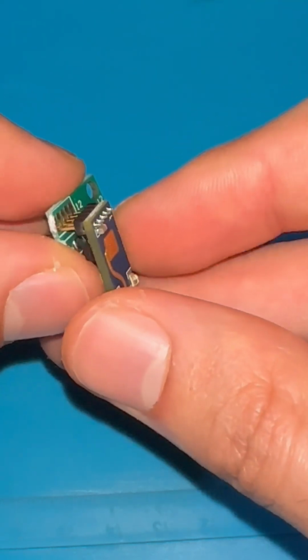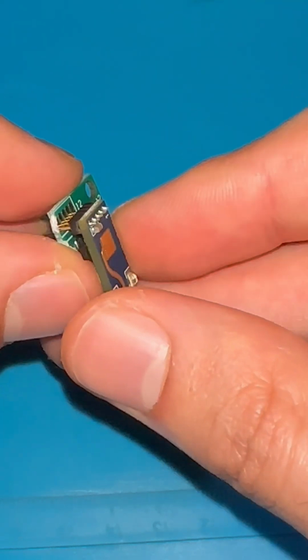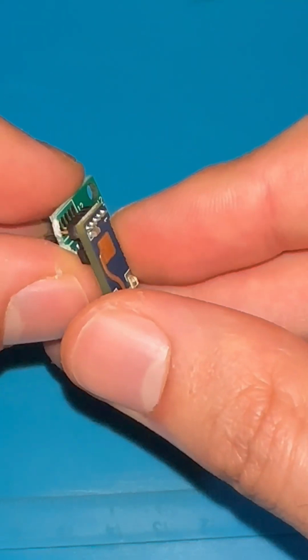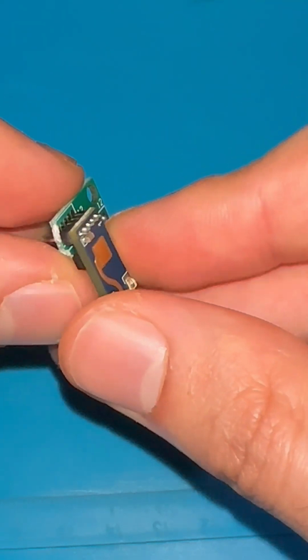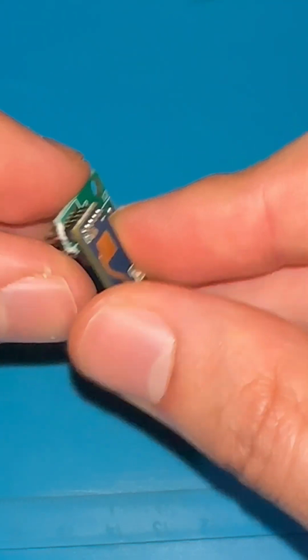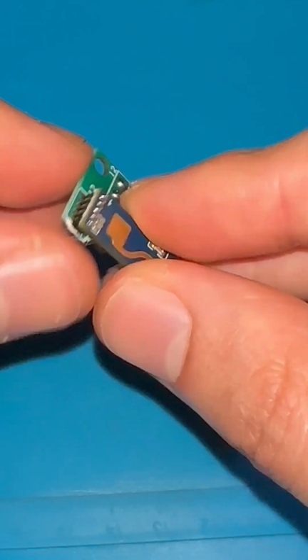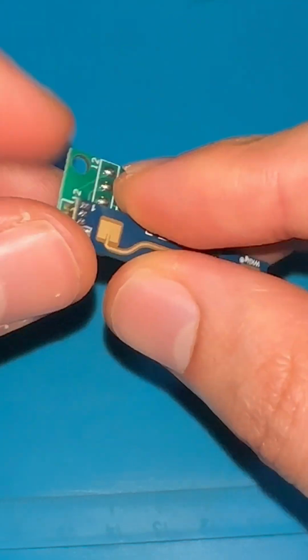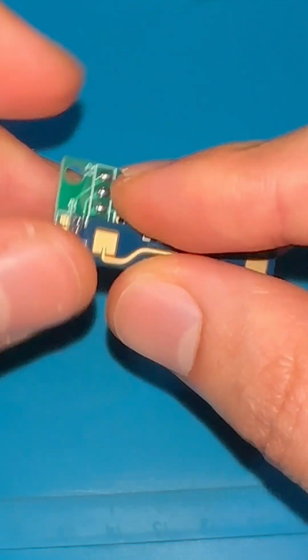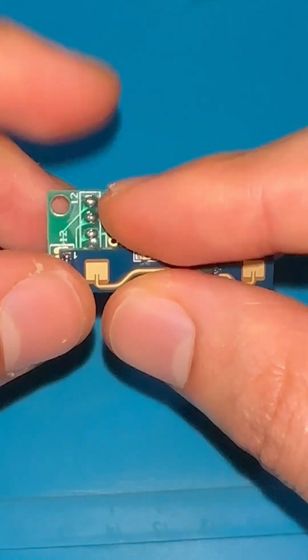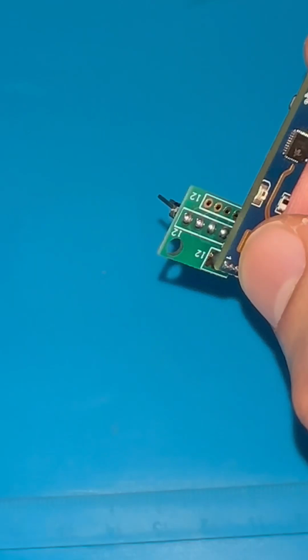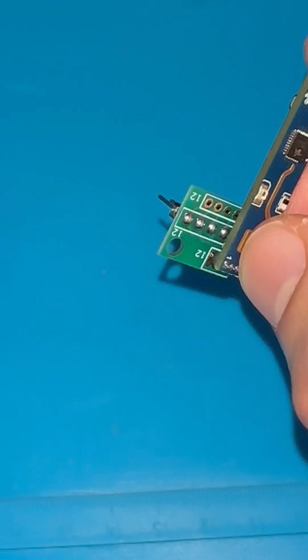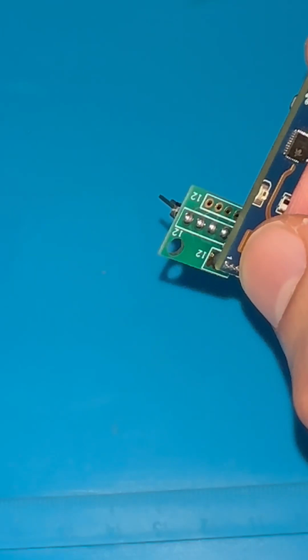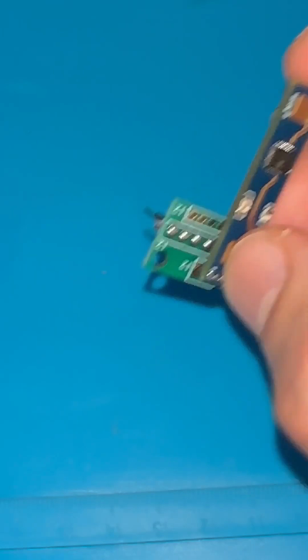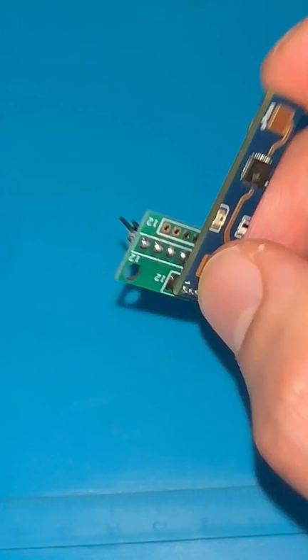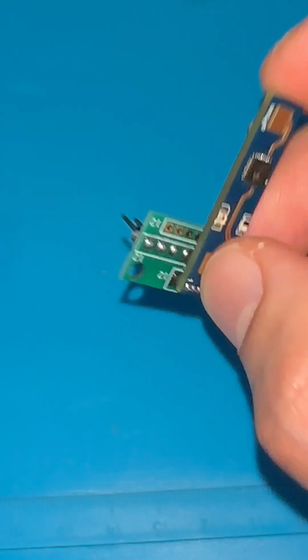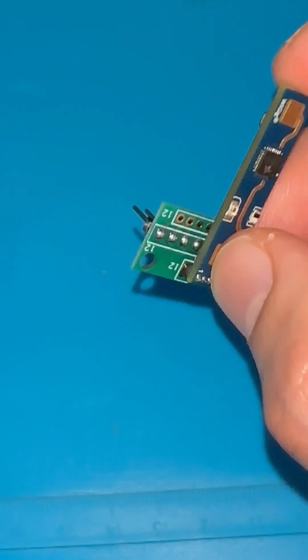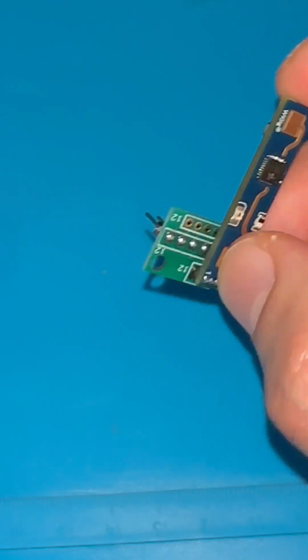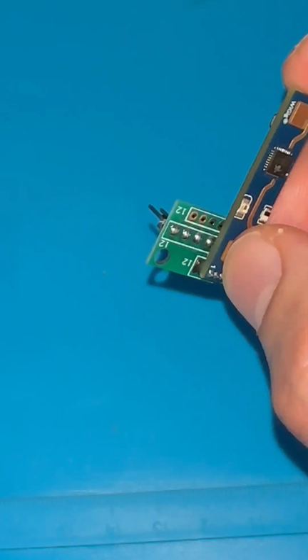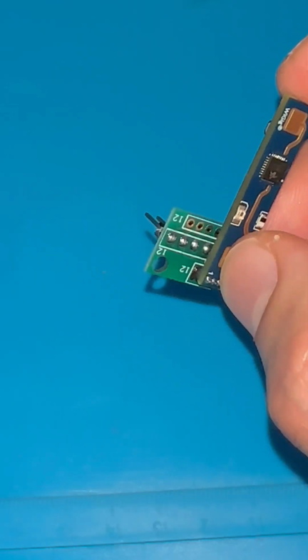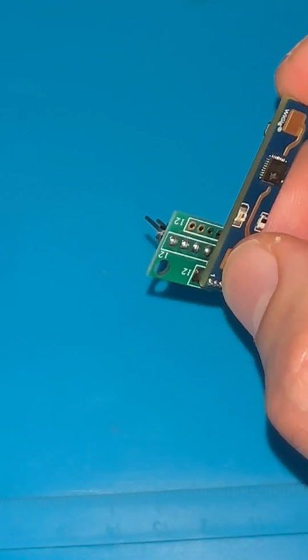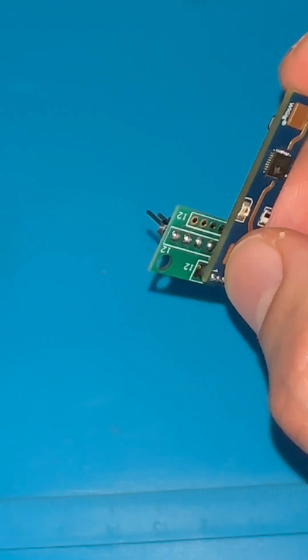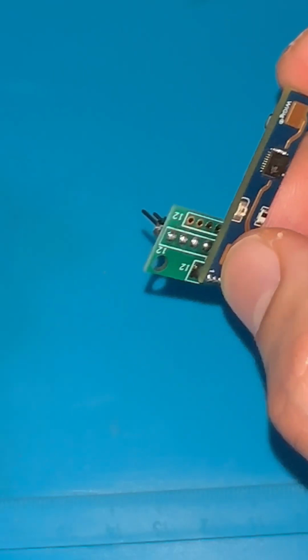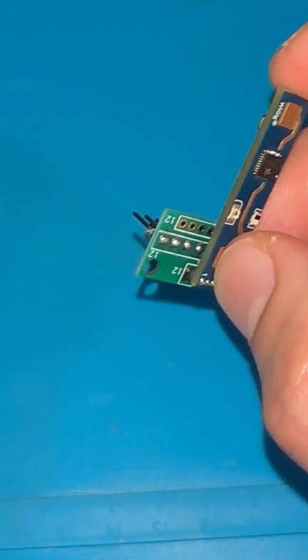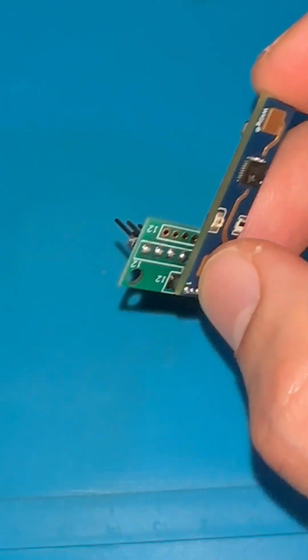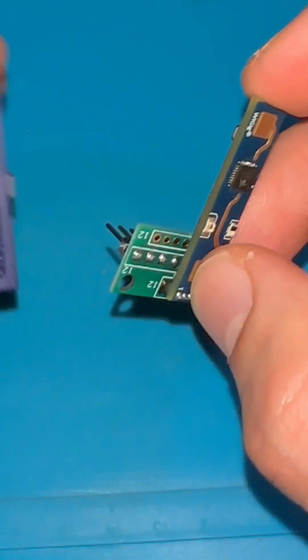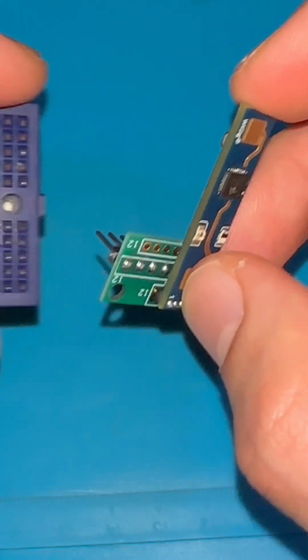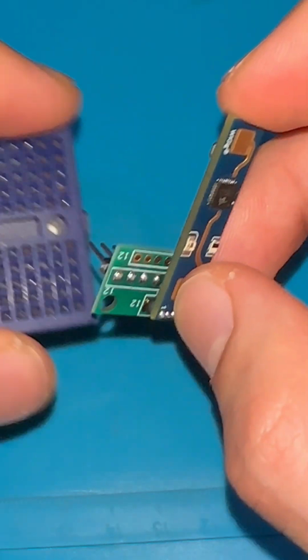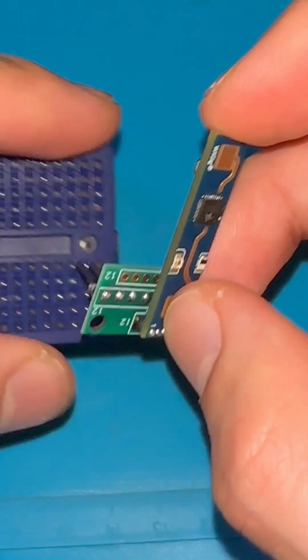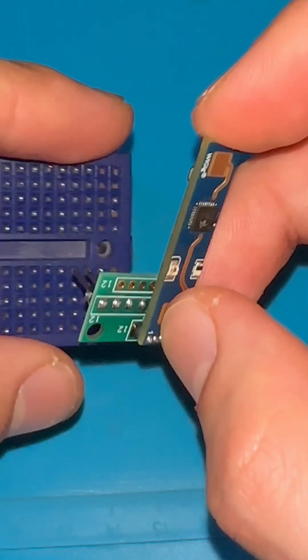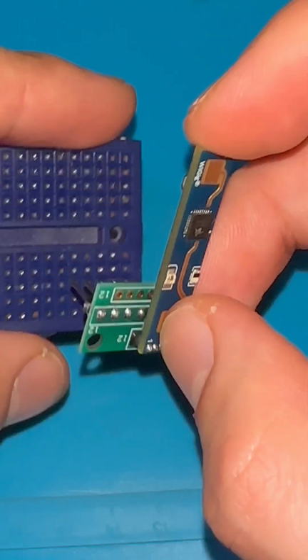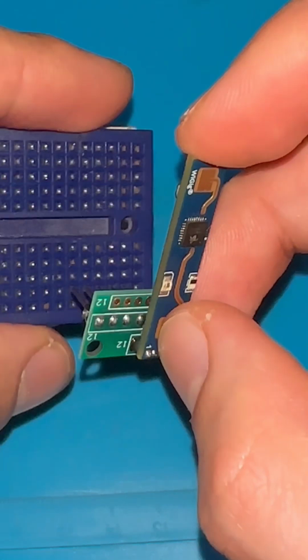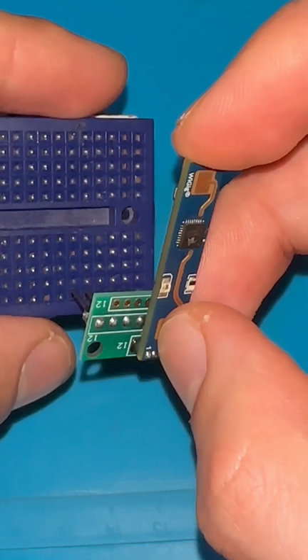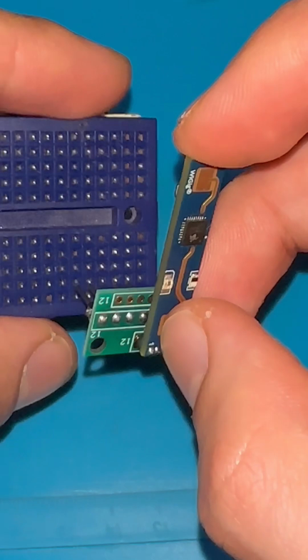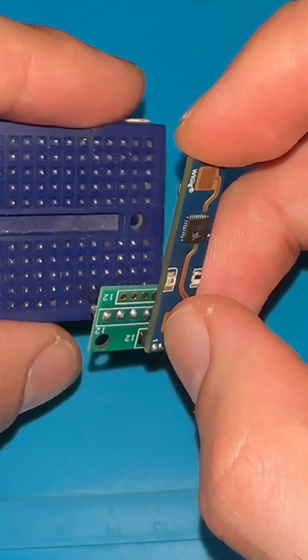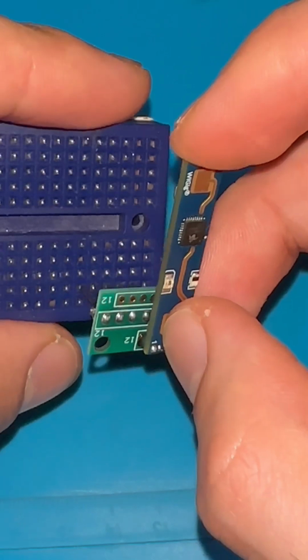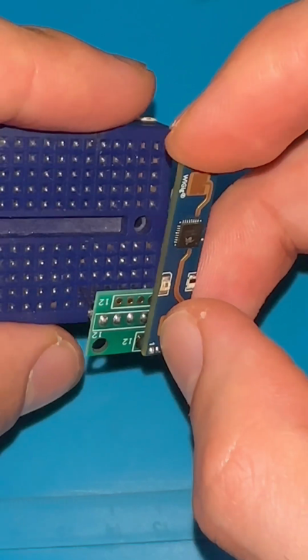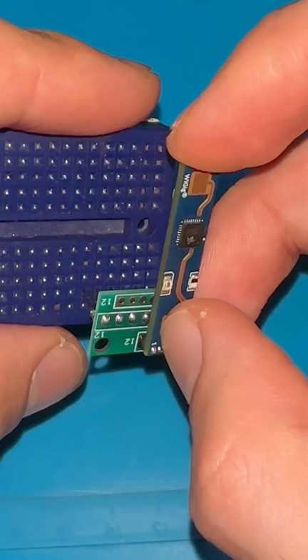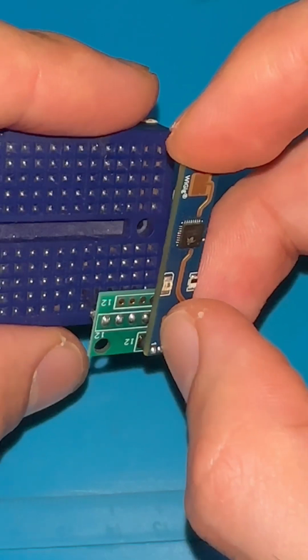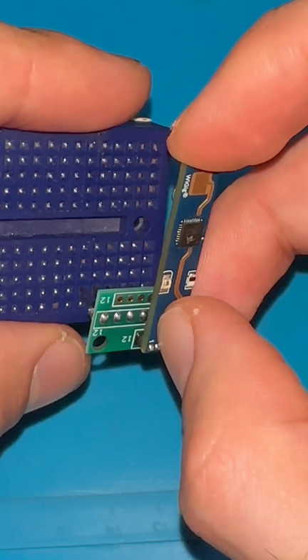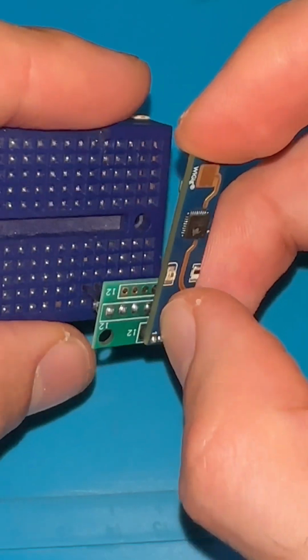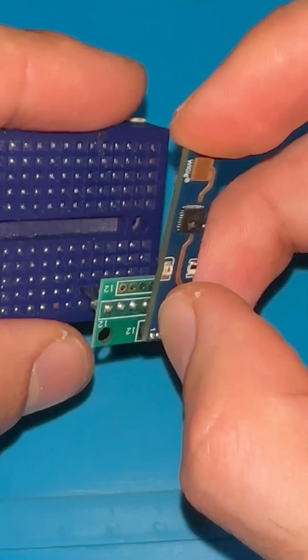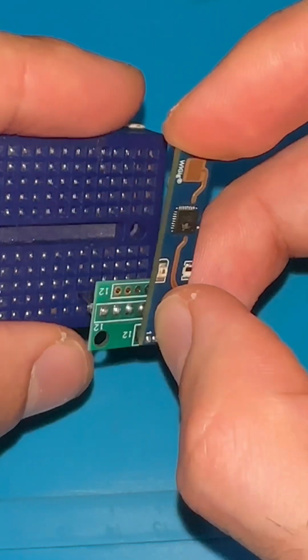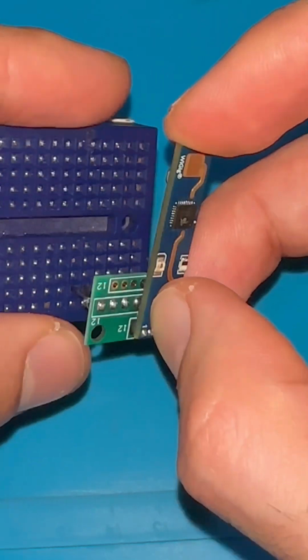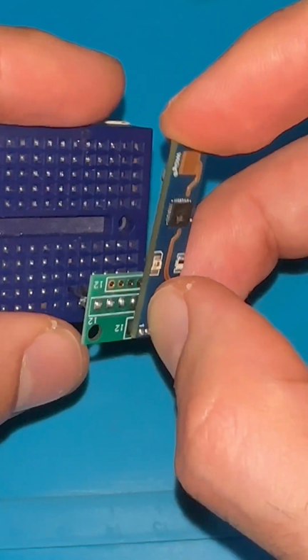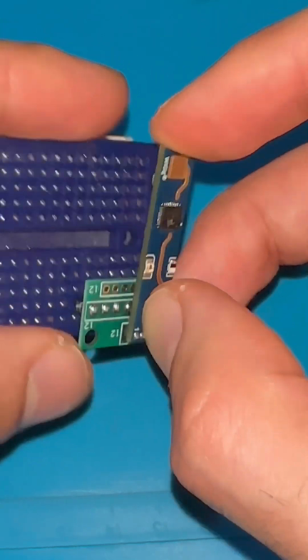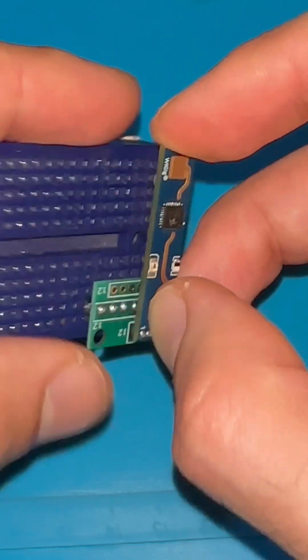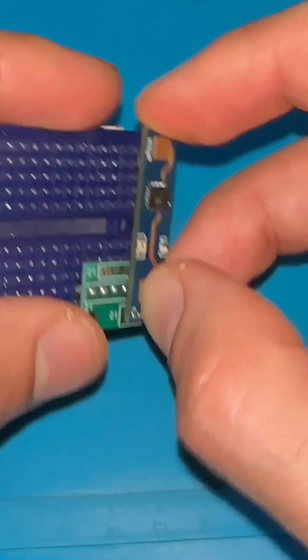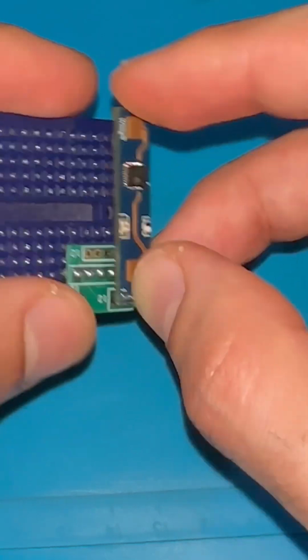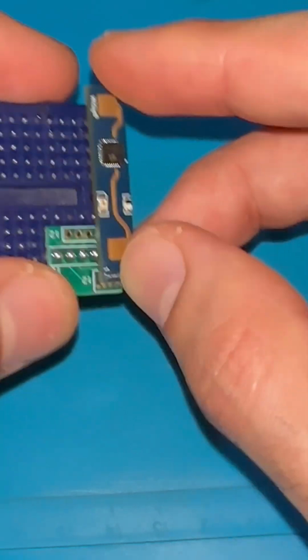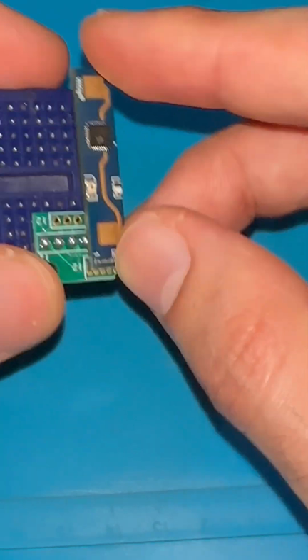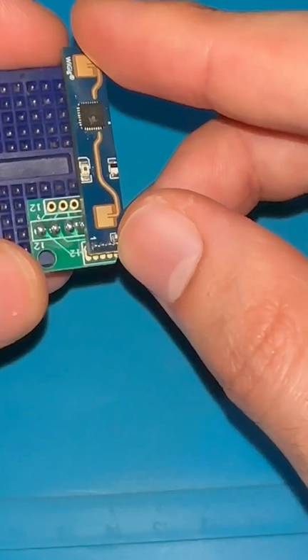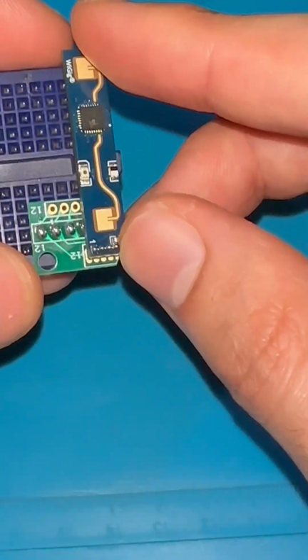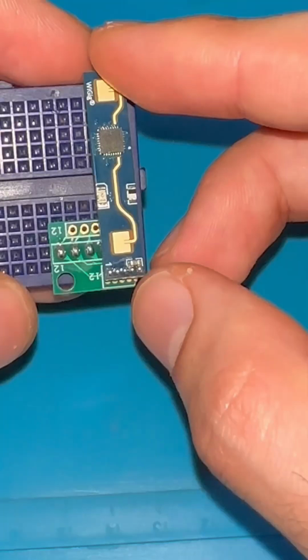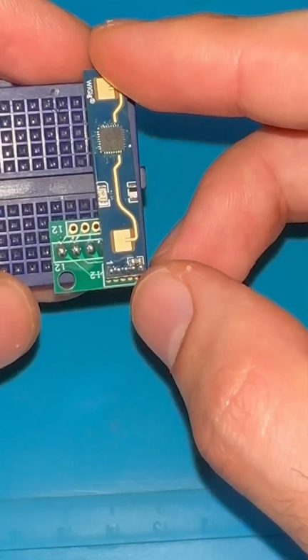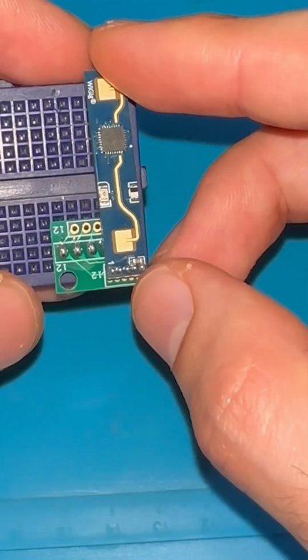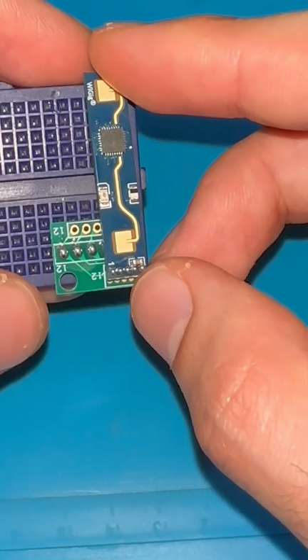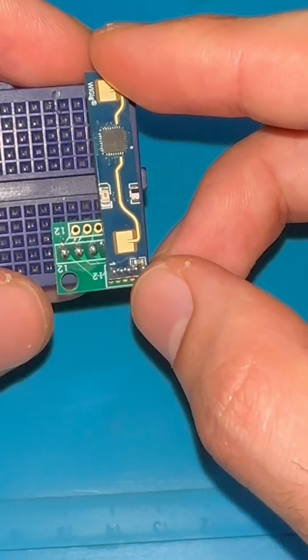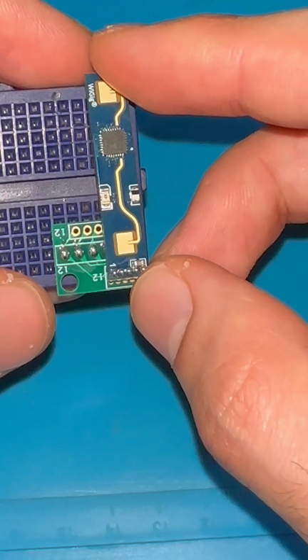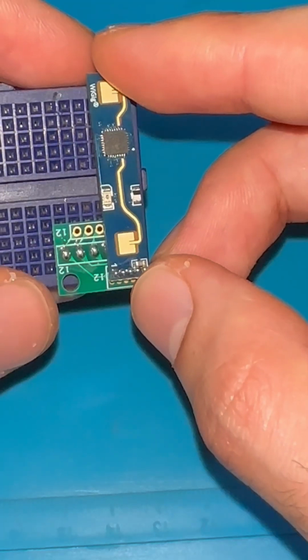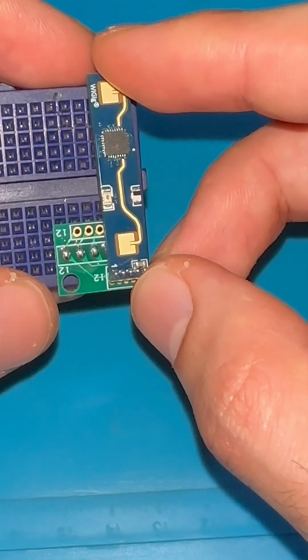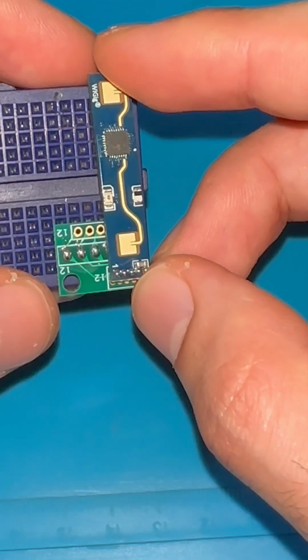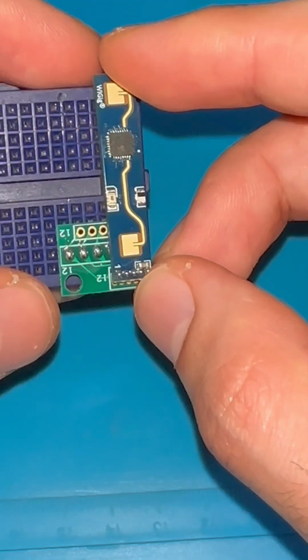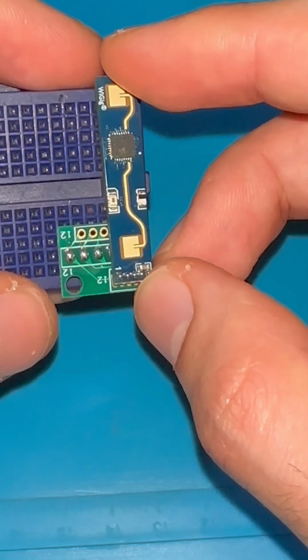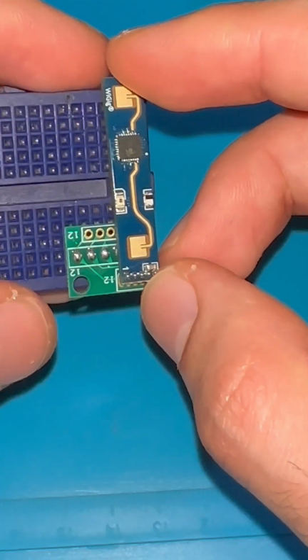That way I can insert it into the breadboard, just like that. Now let me do the soldering.